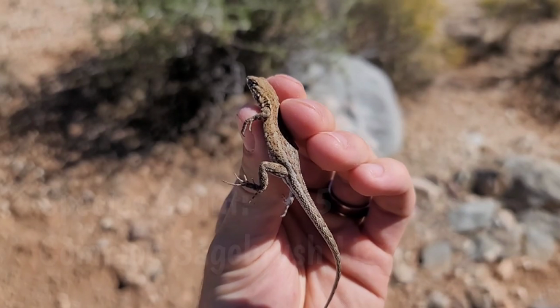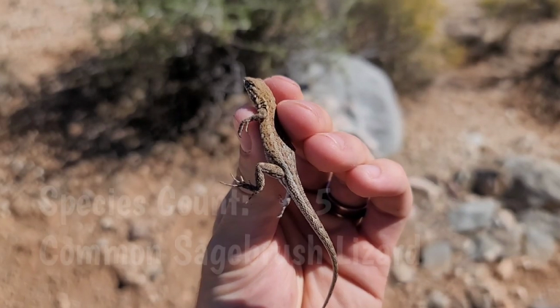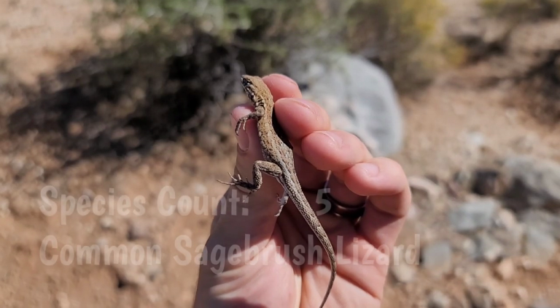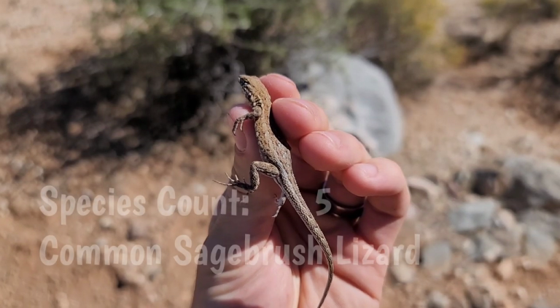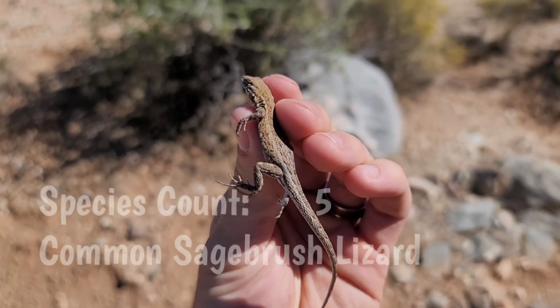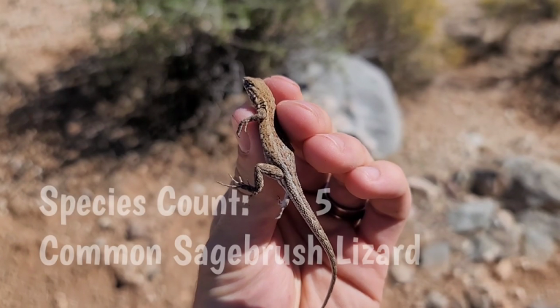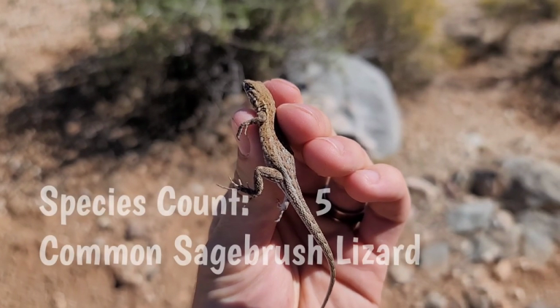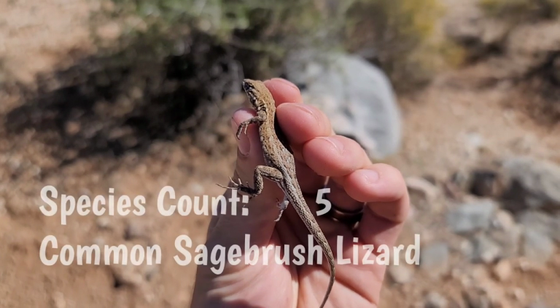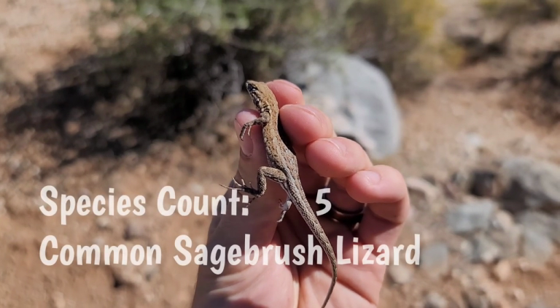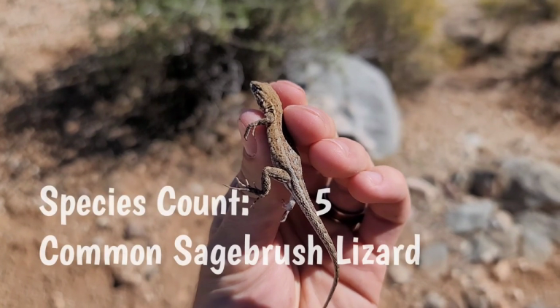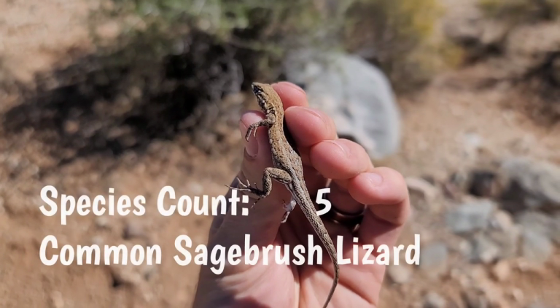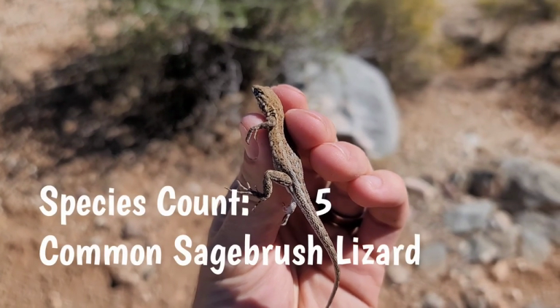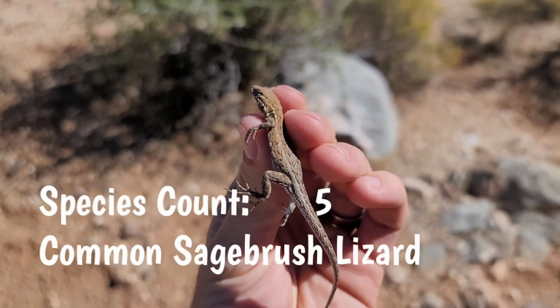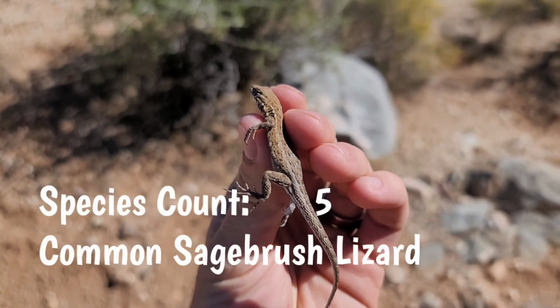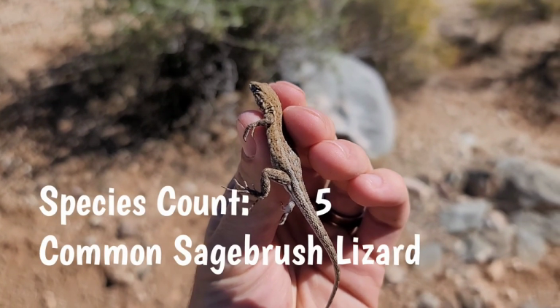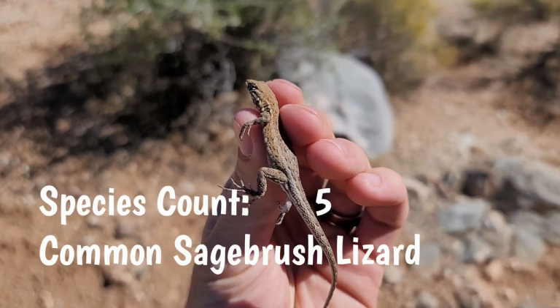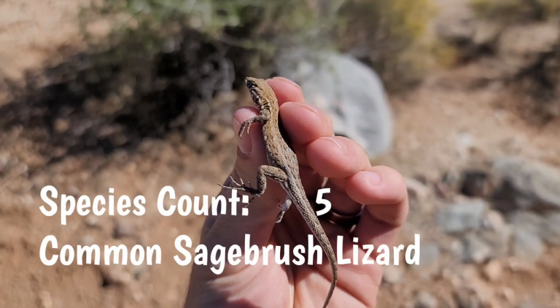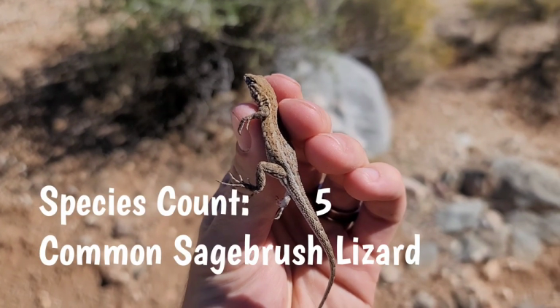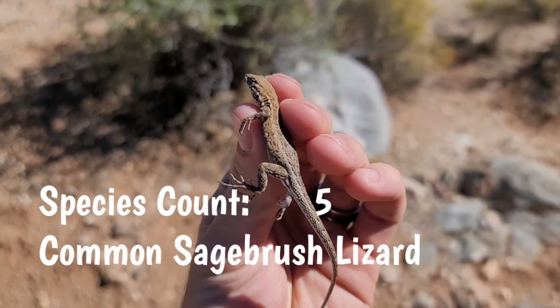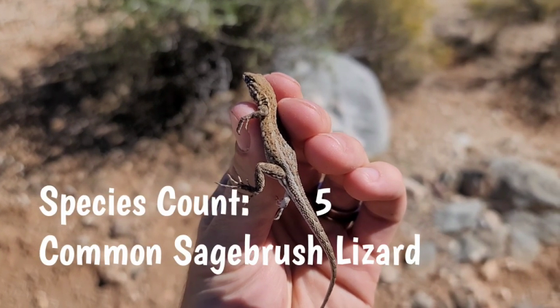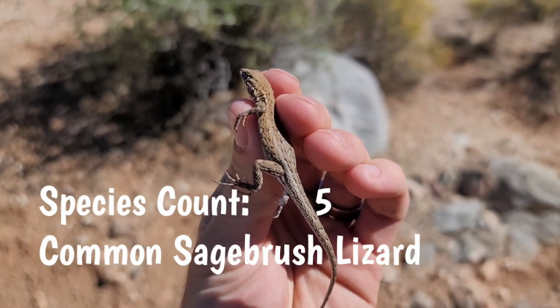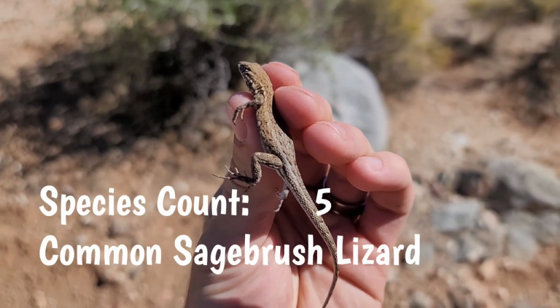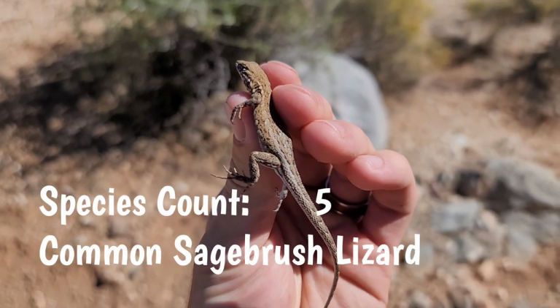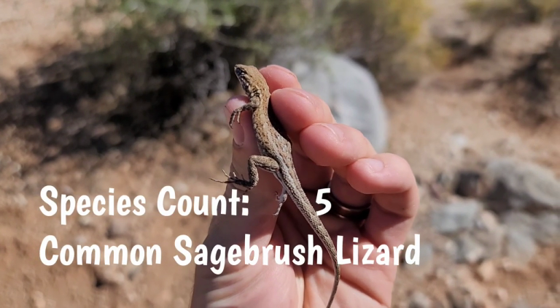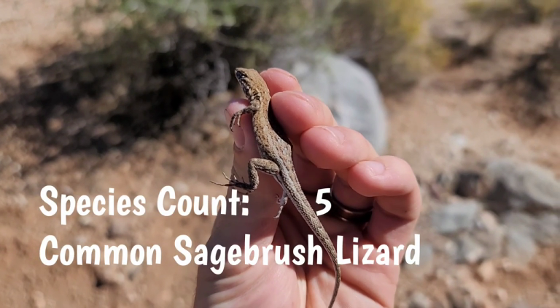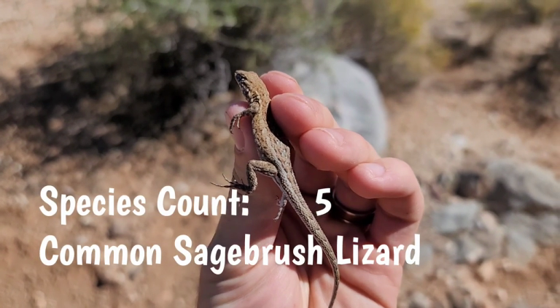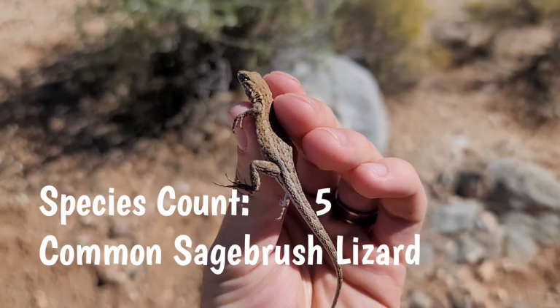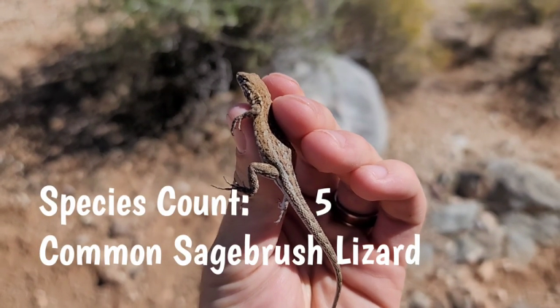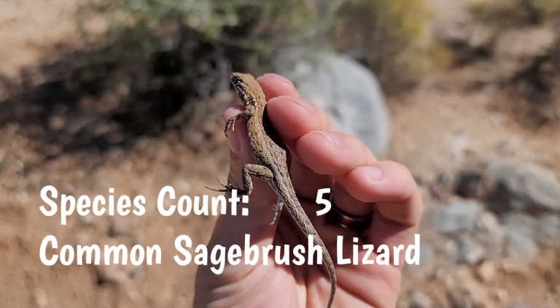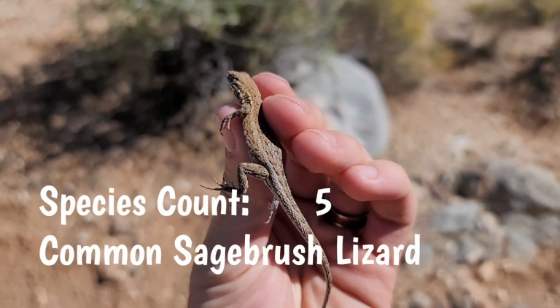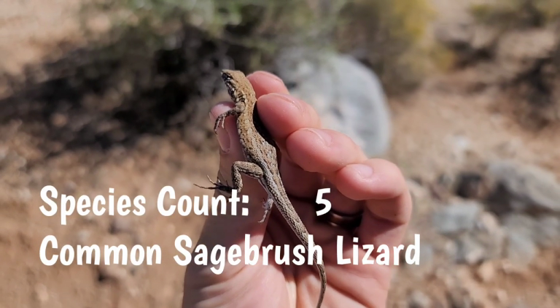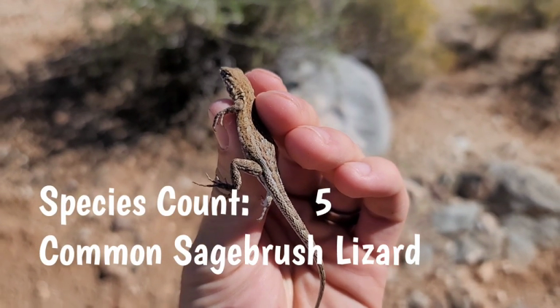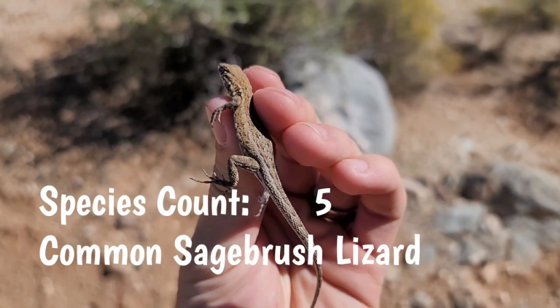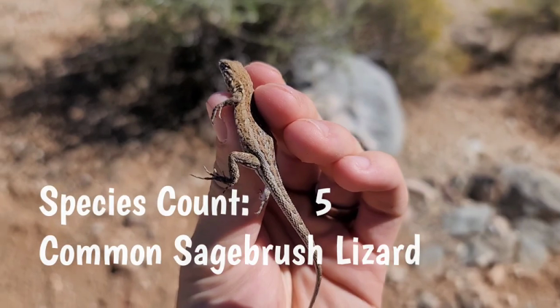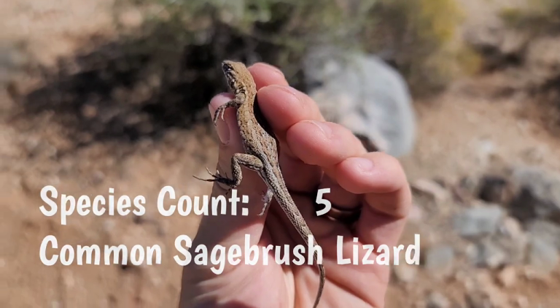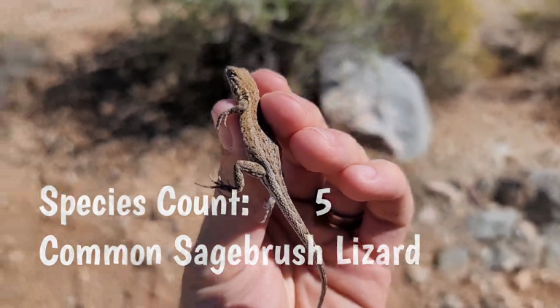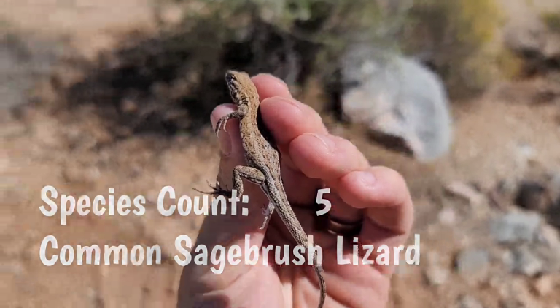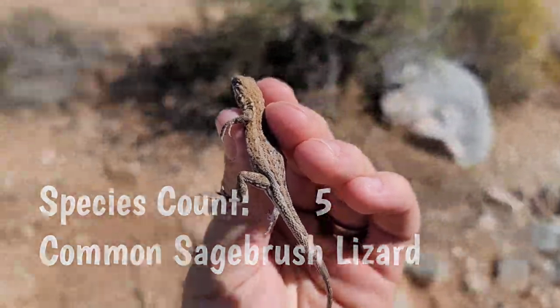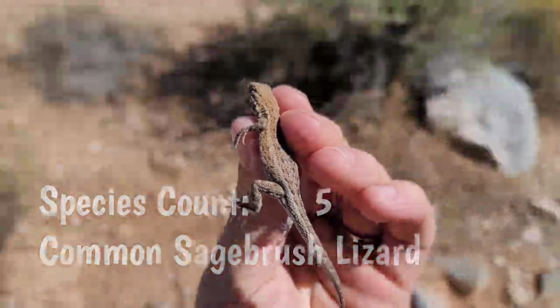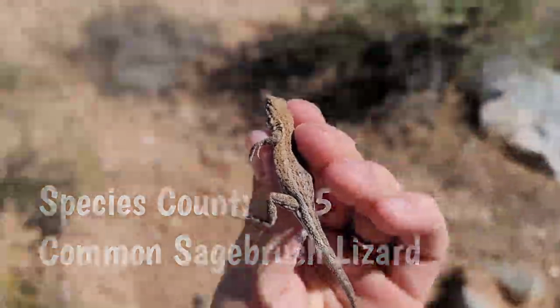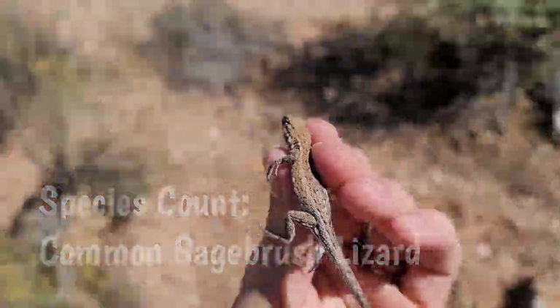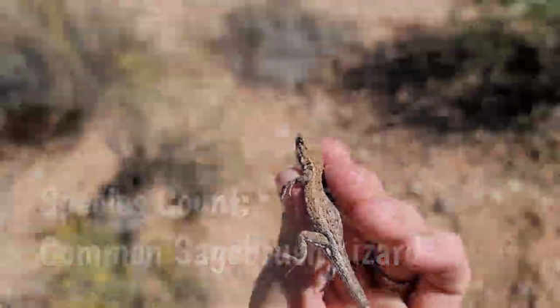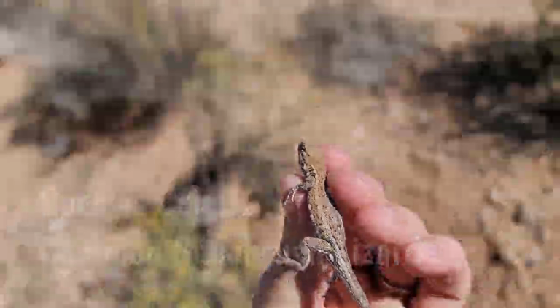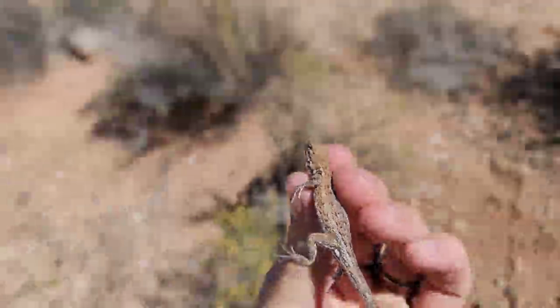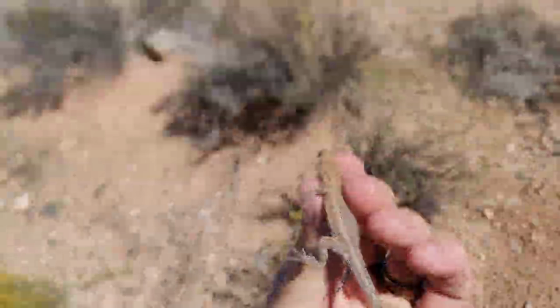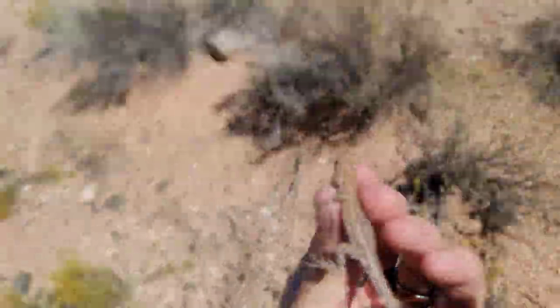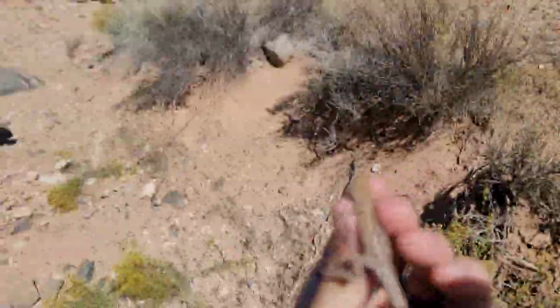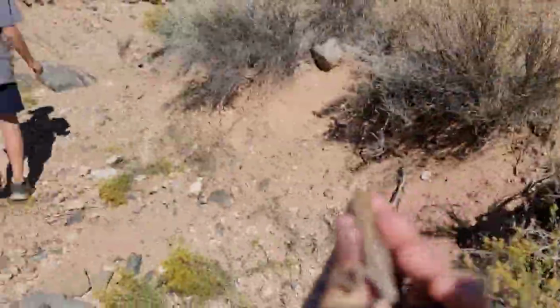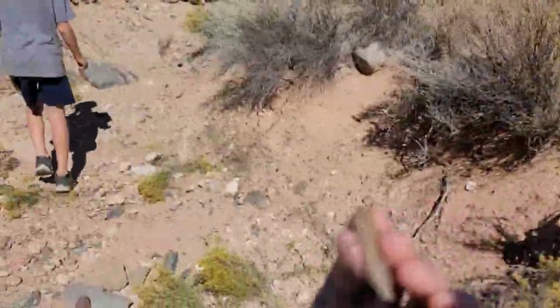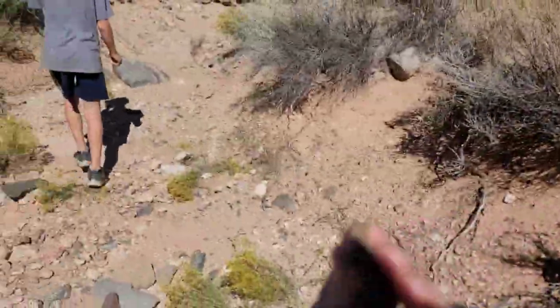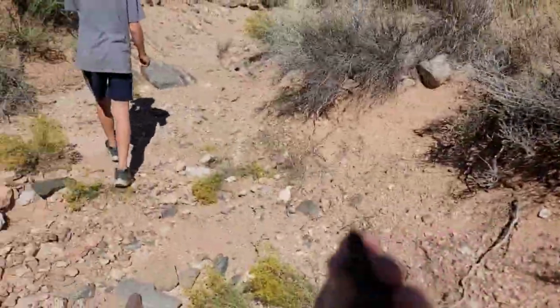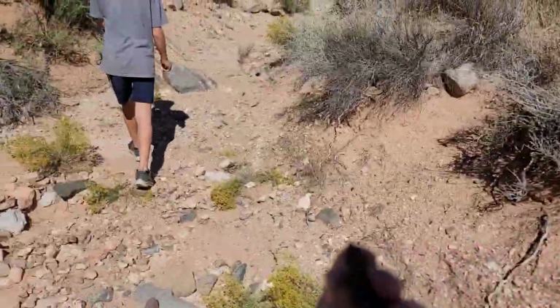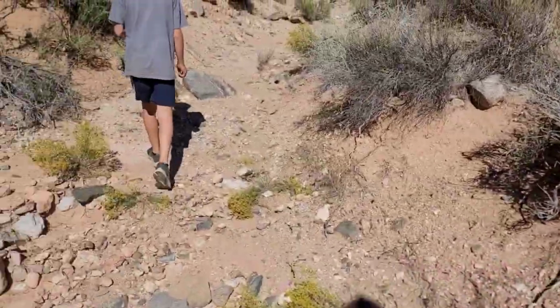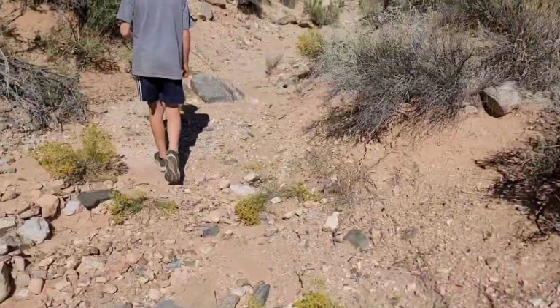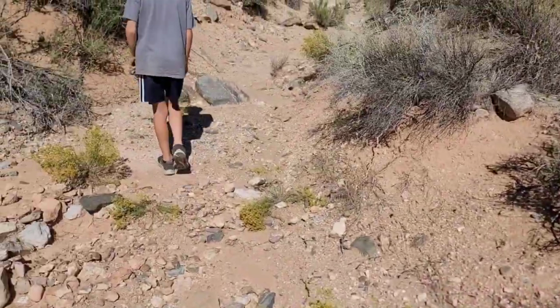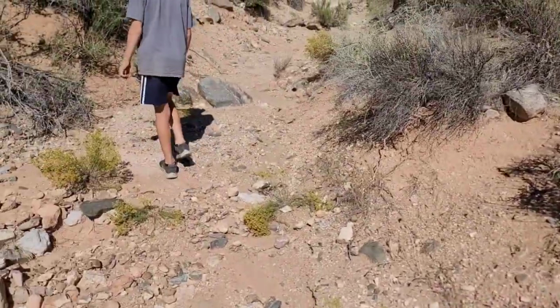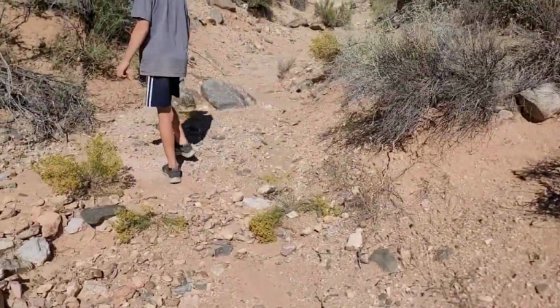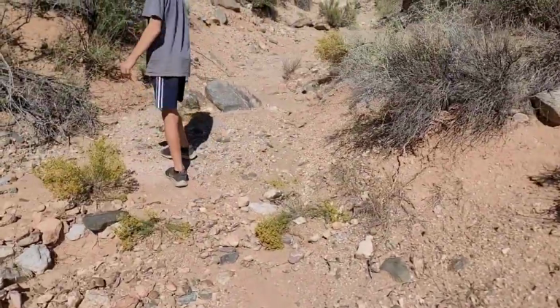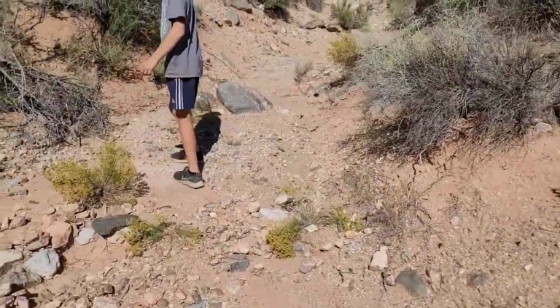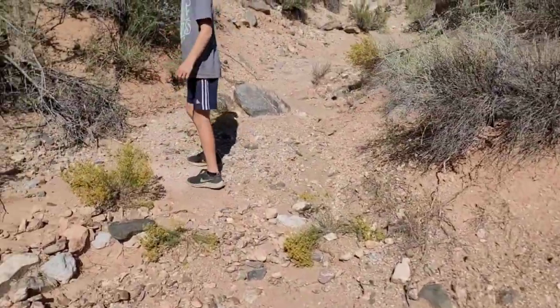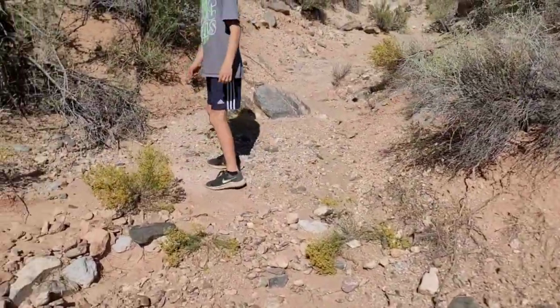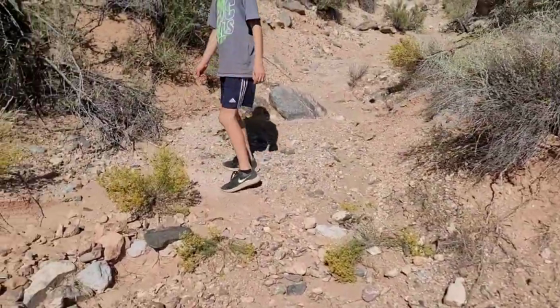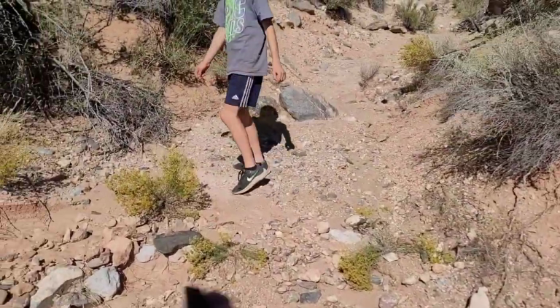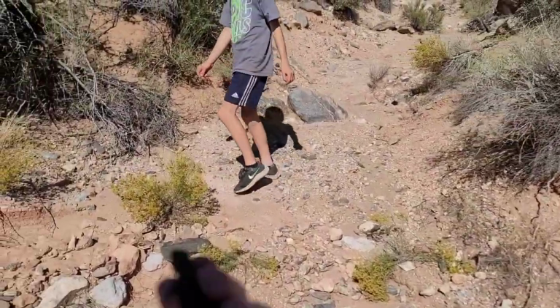It's not the lizard that we came here for, but we did catch a sagebrush lizard. Carson had the fast hands on that one.